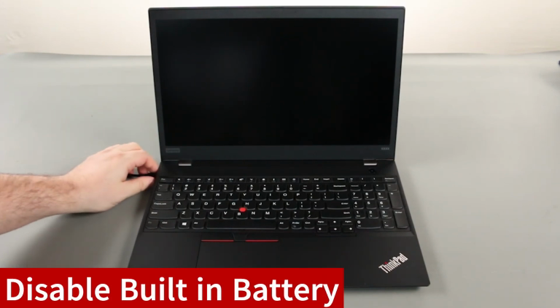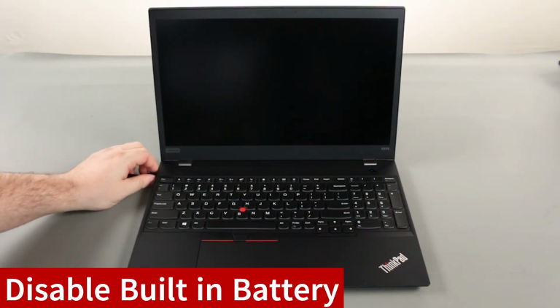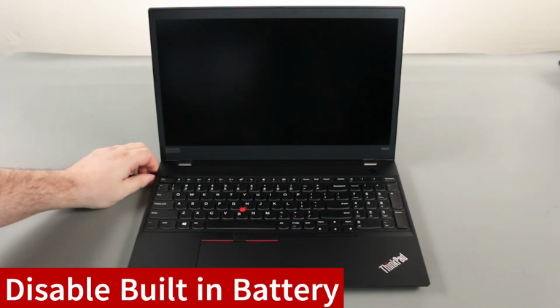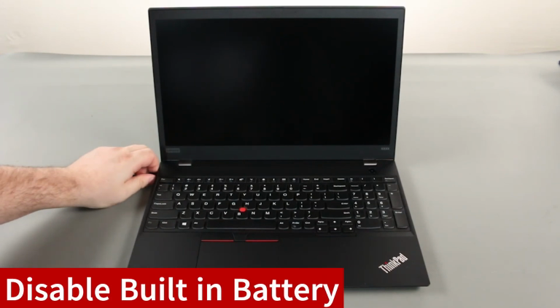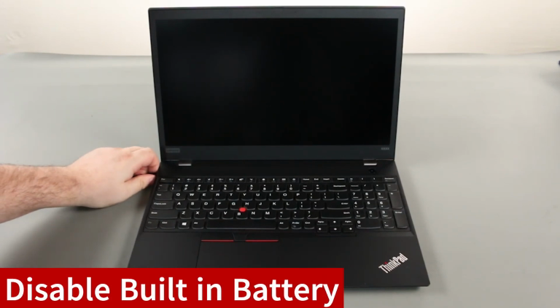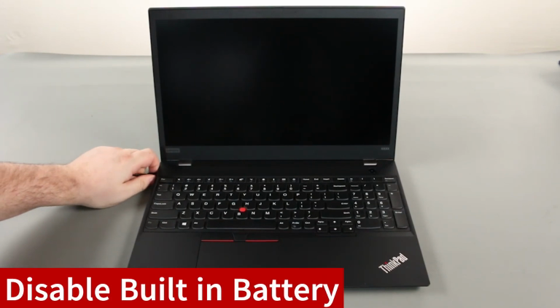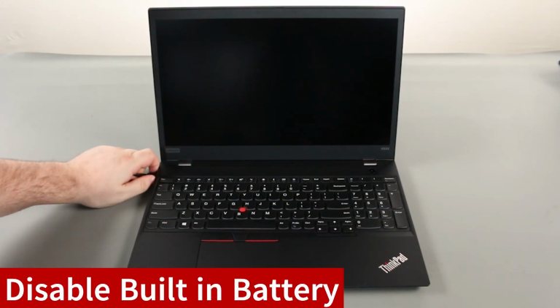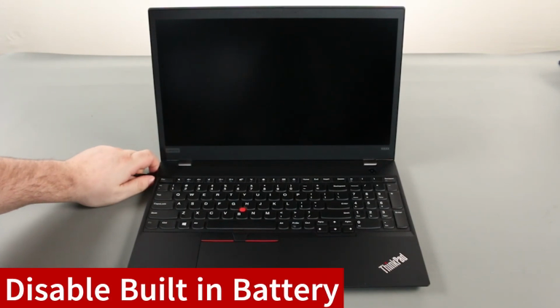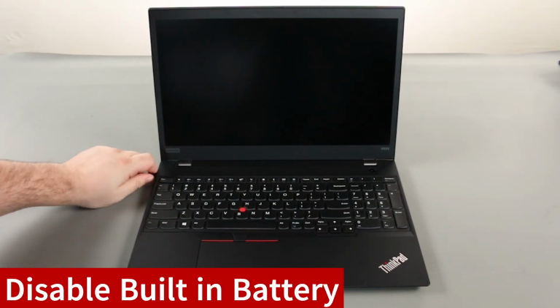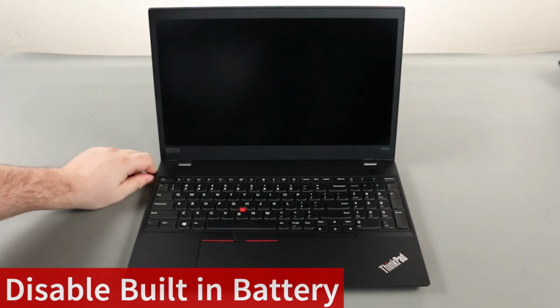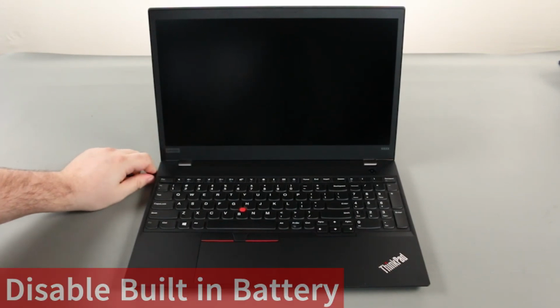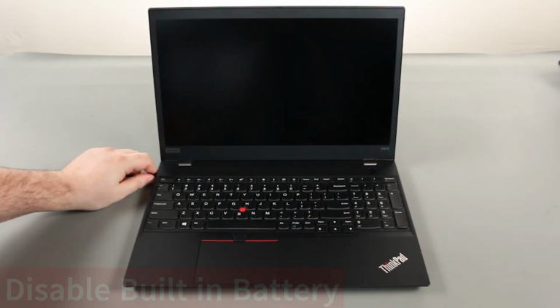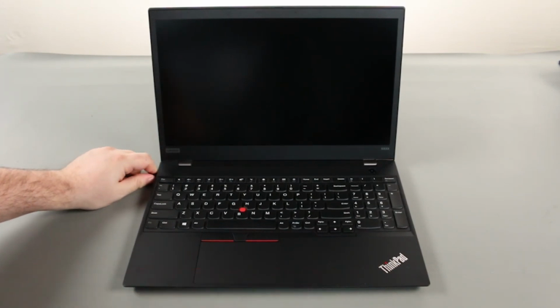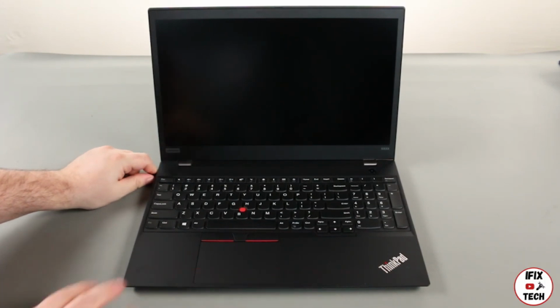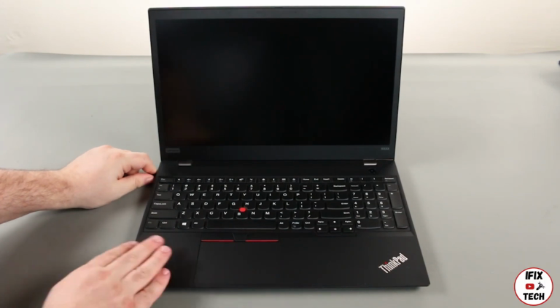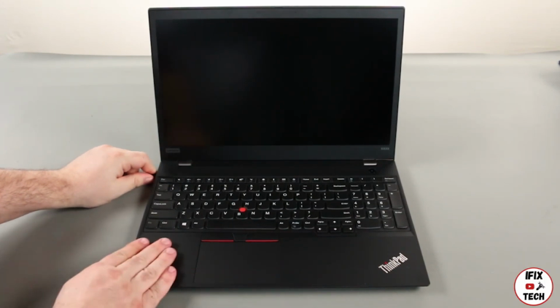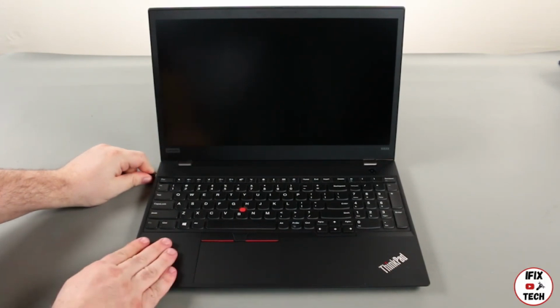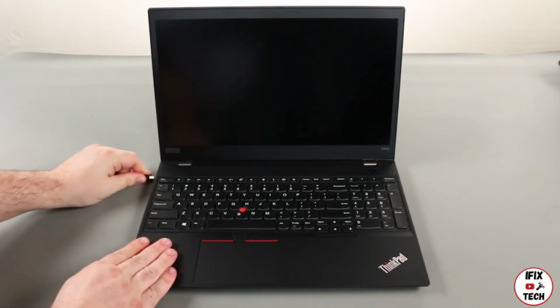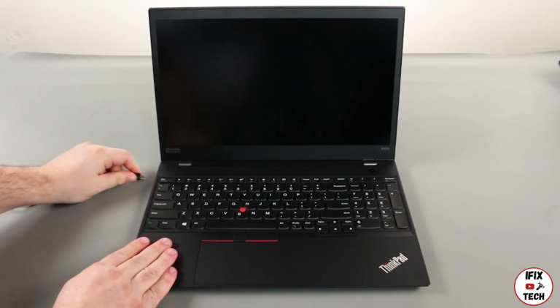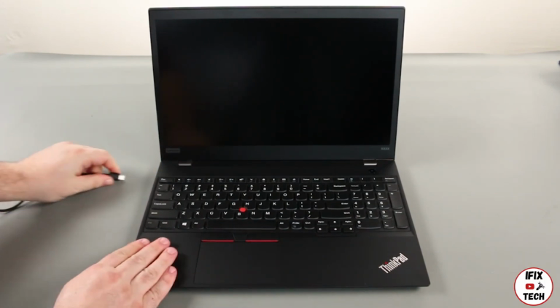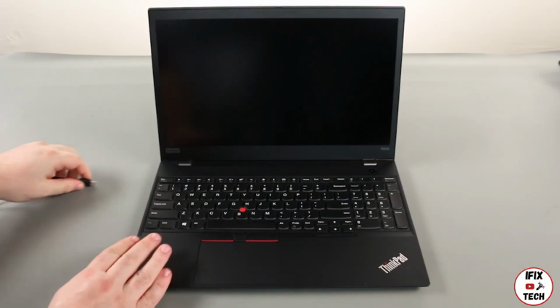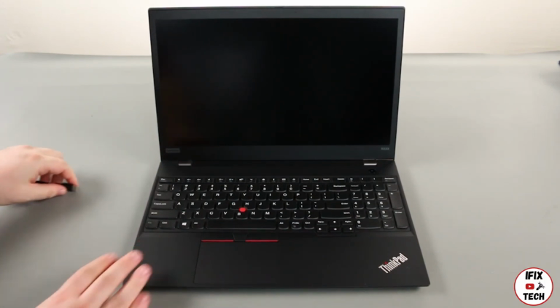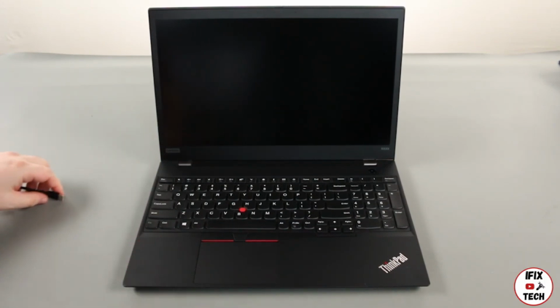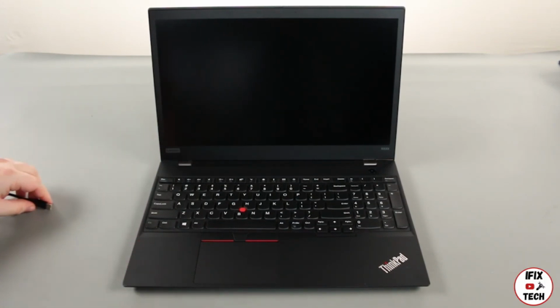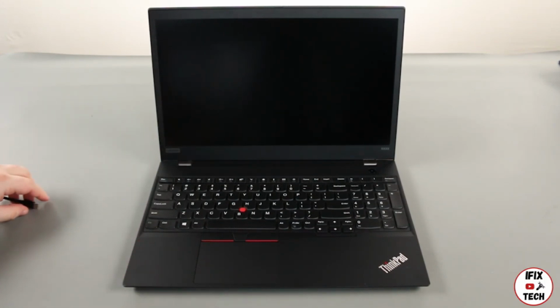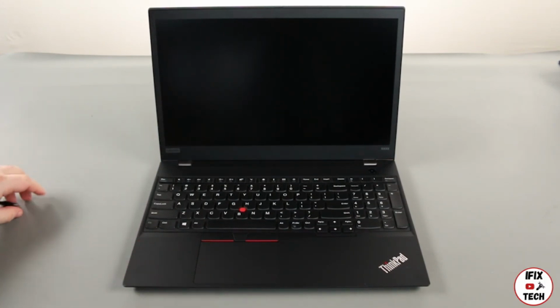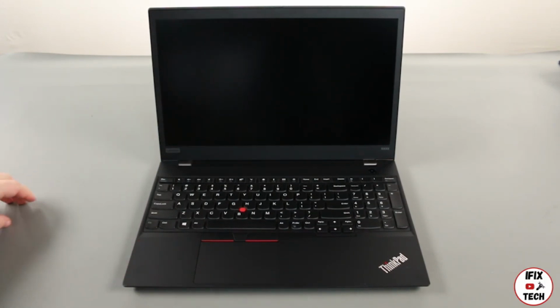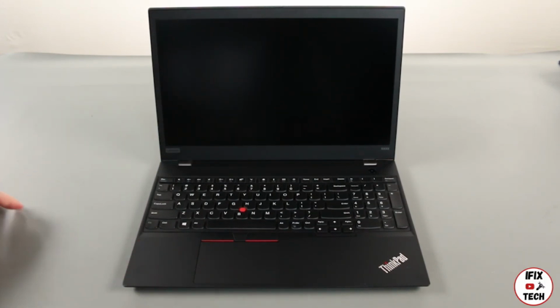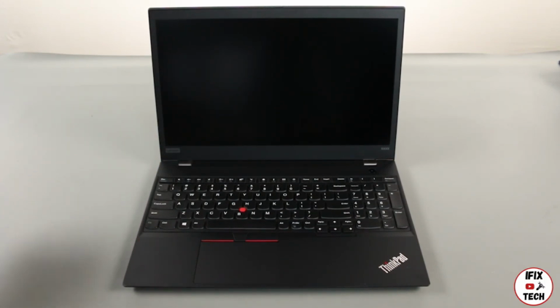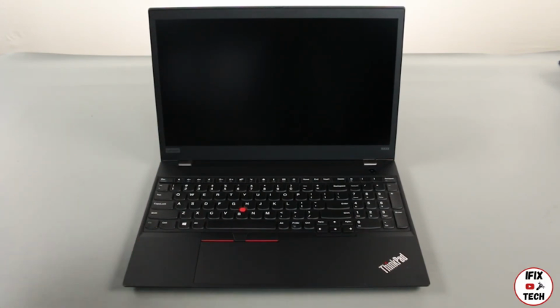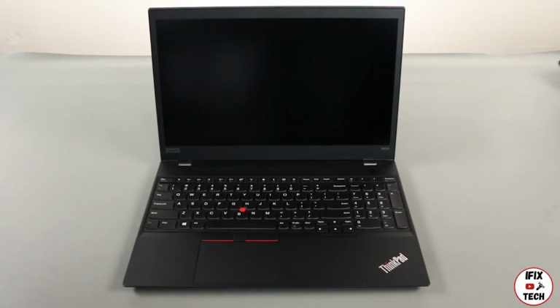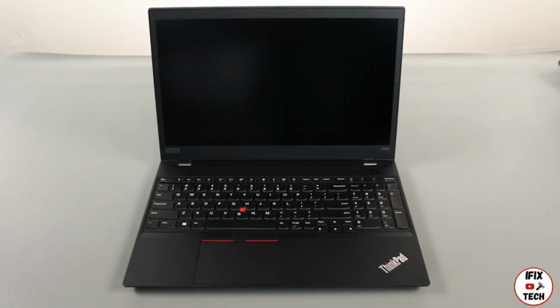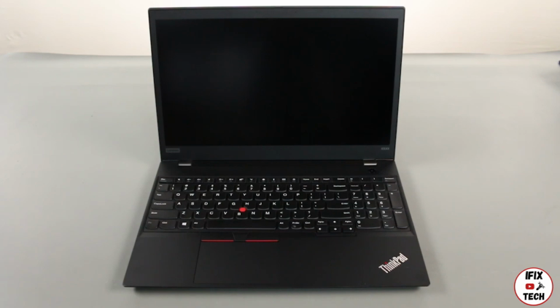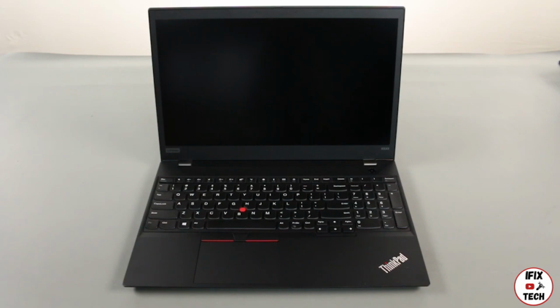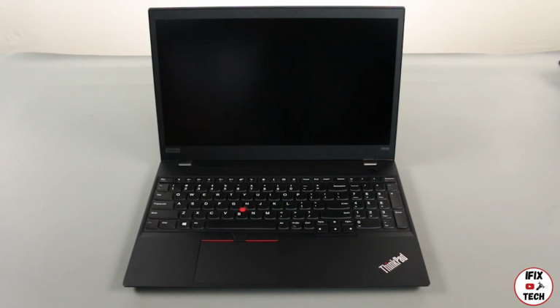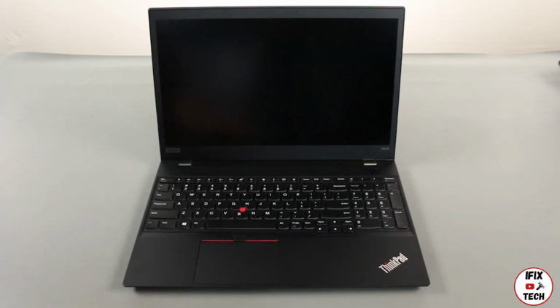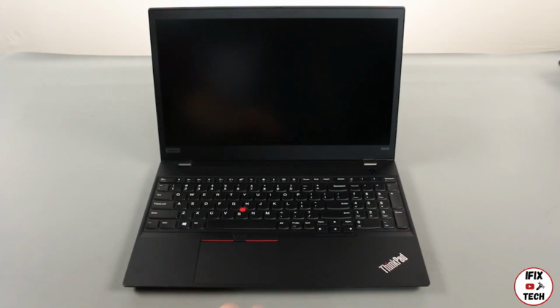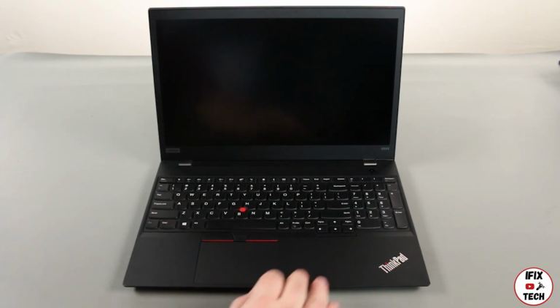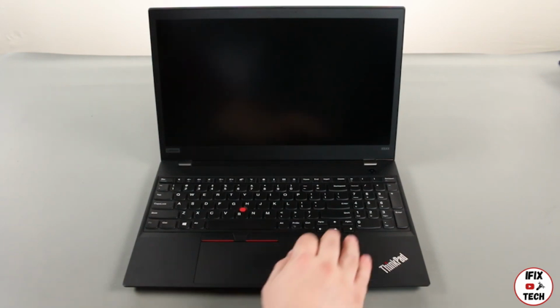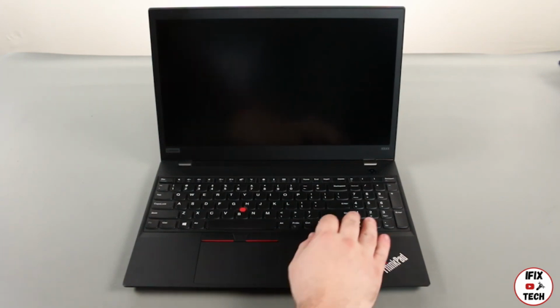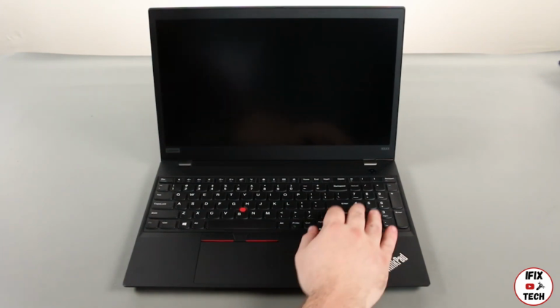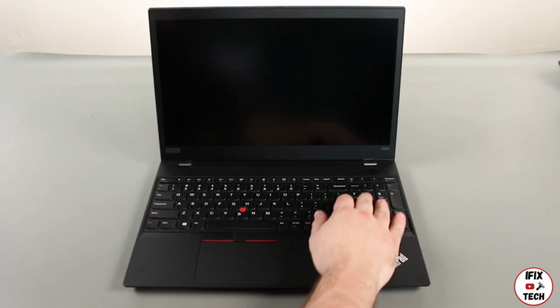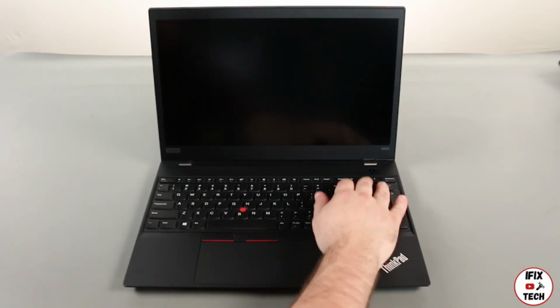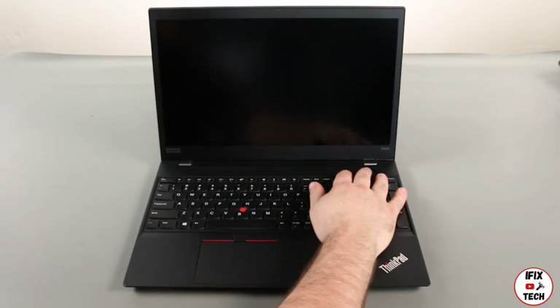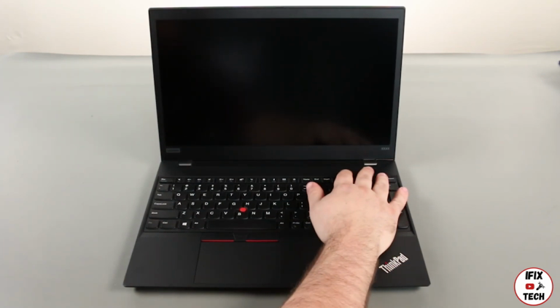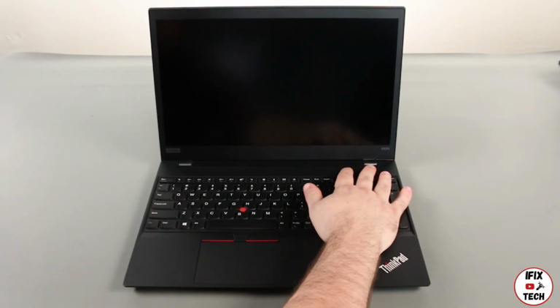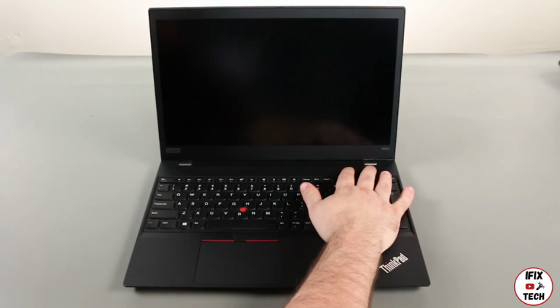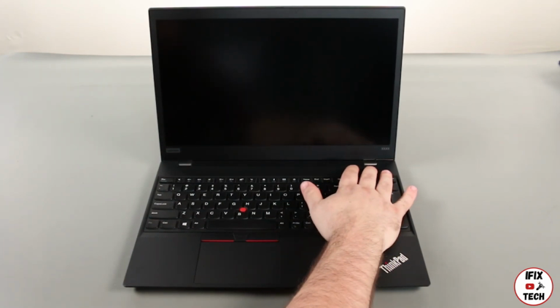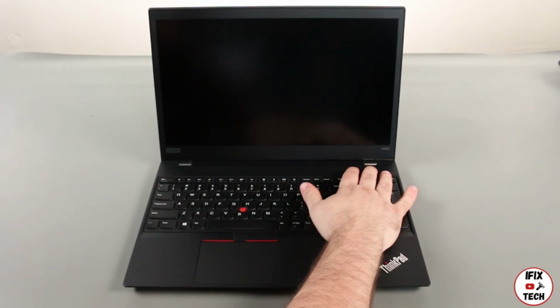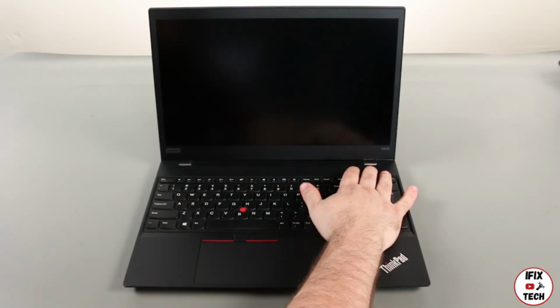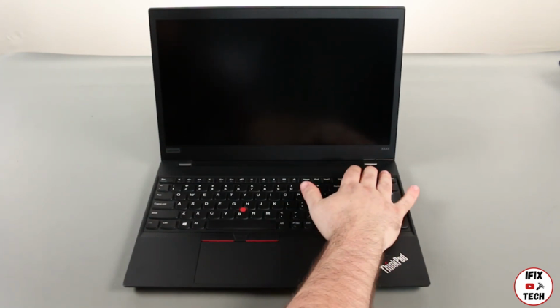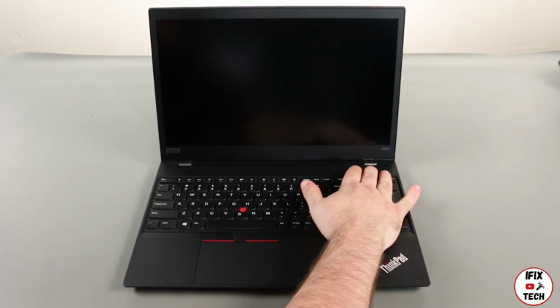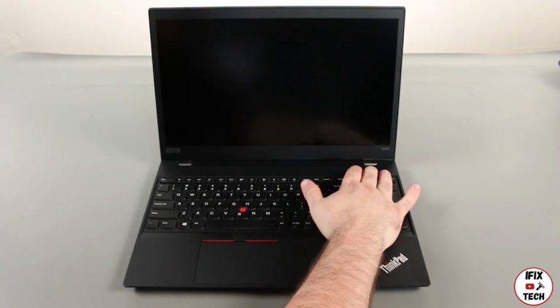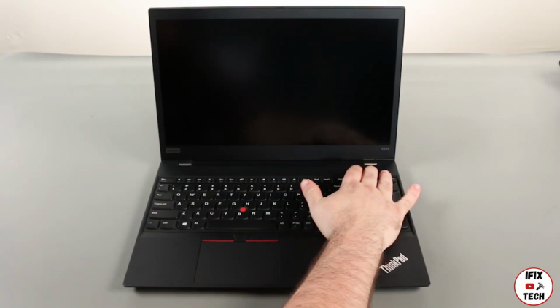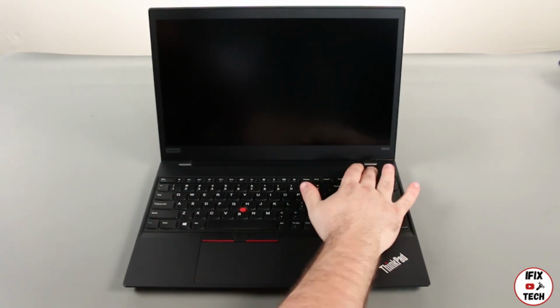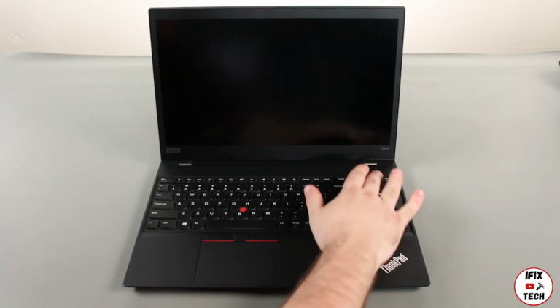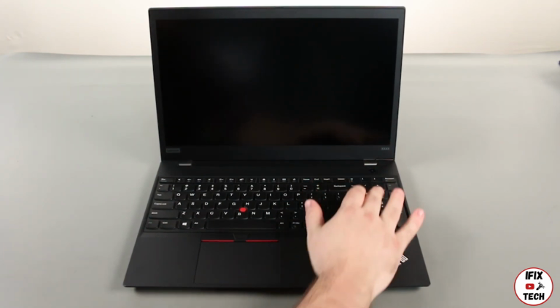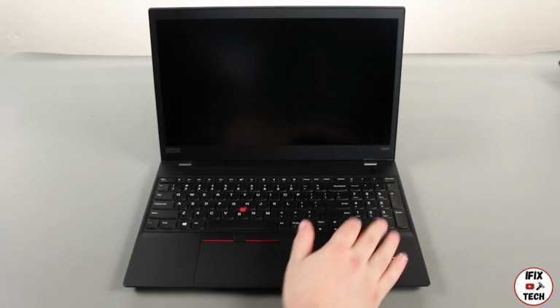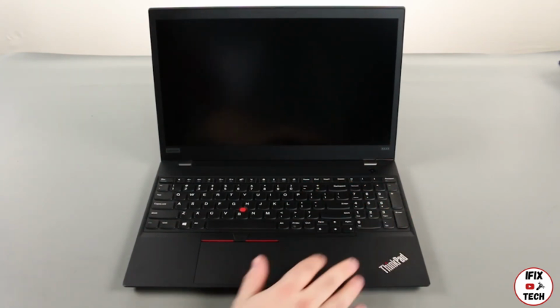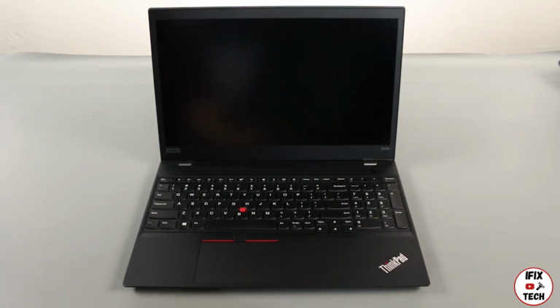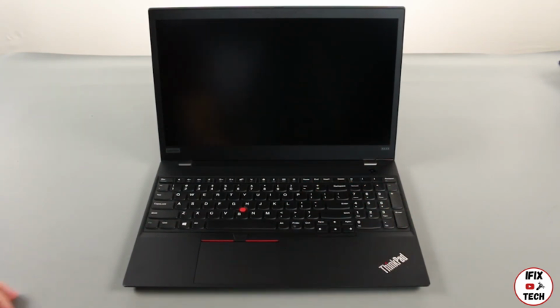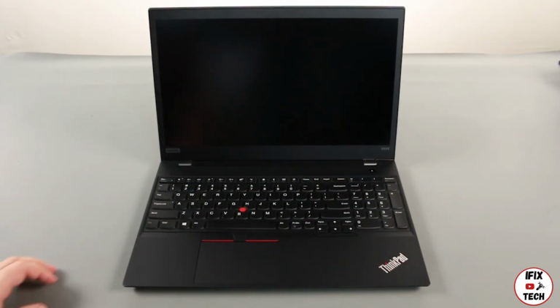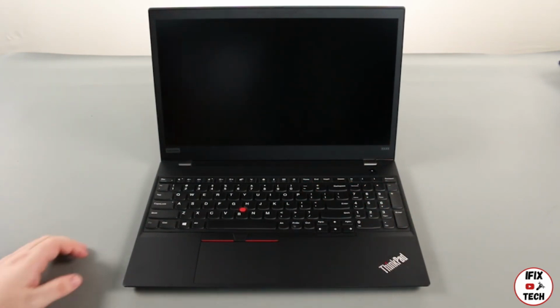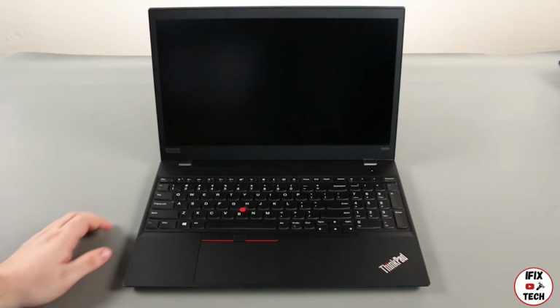Disconnect the AC adapter, power on the computer, and tap the F1 key to enter the BIOS.